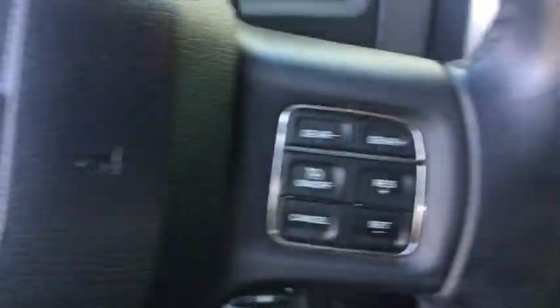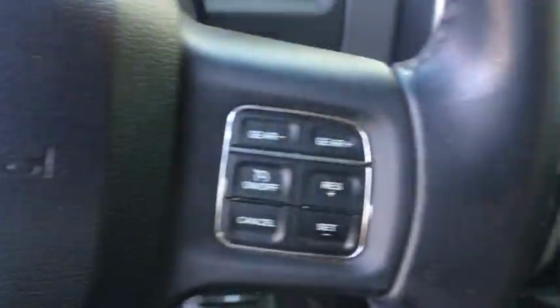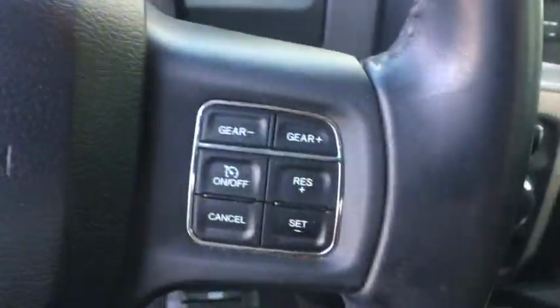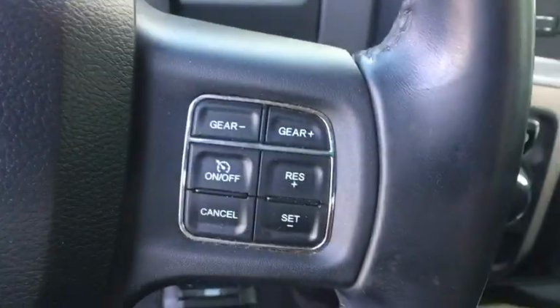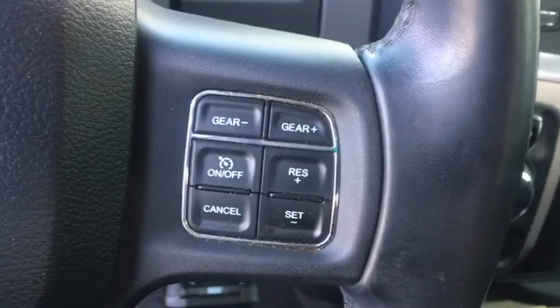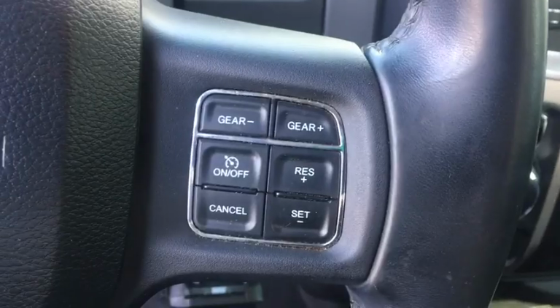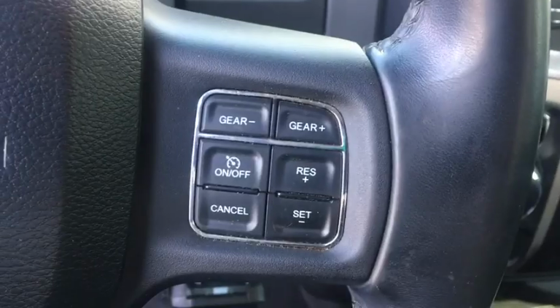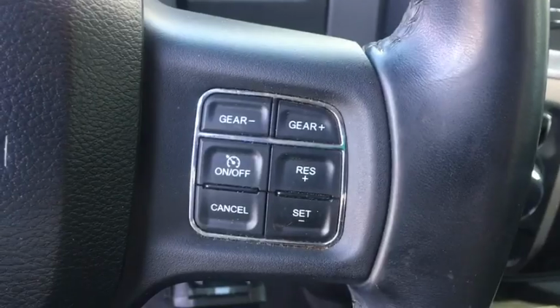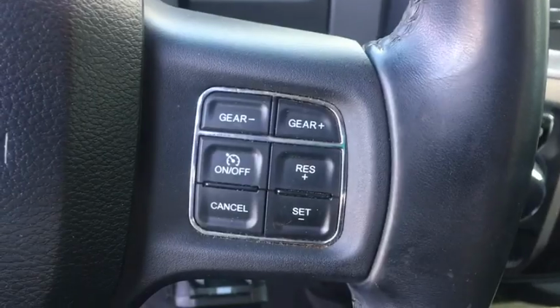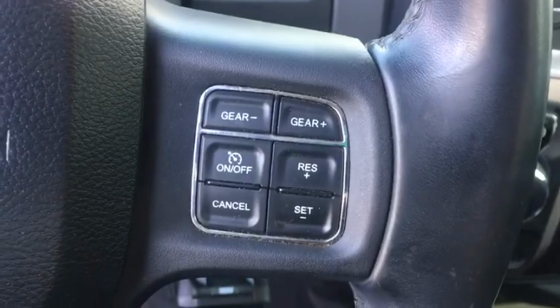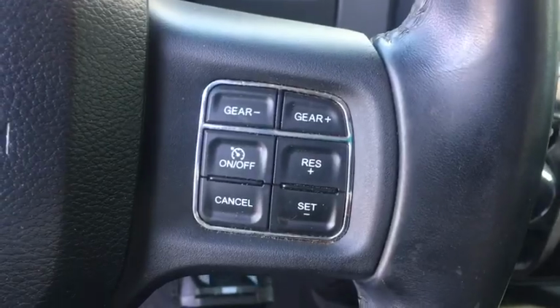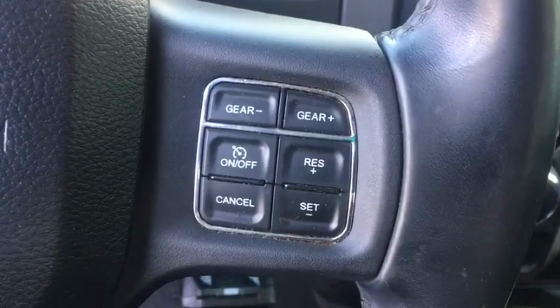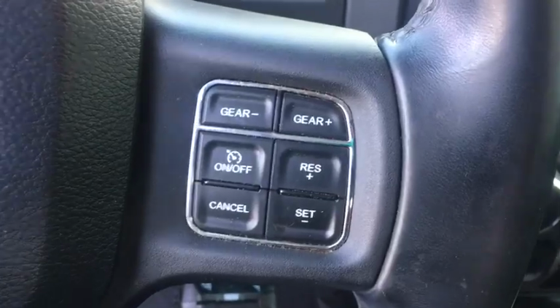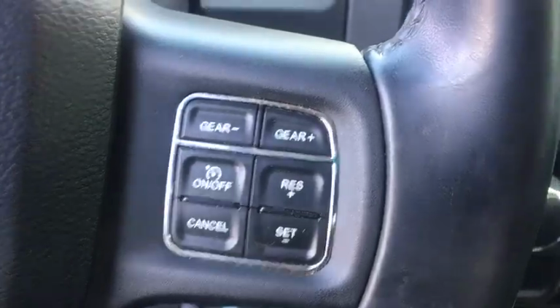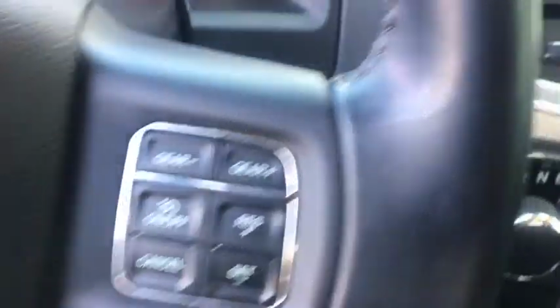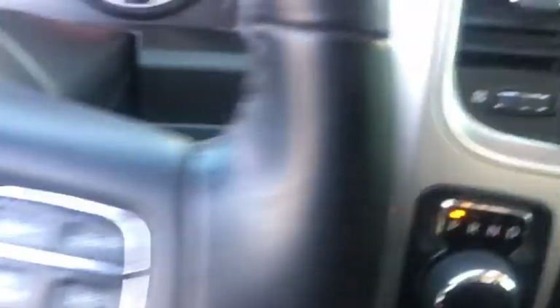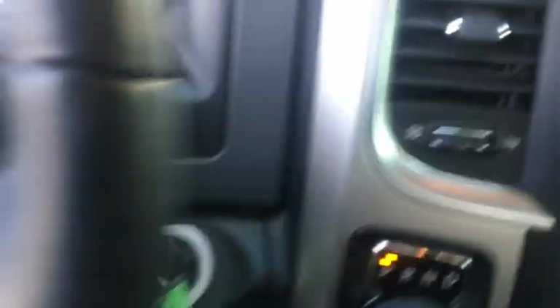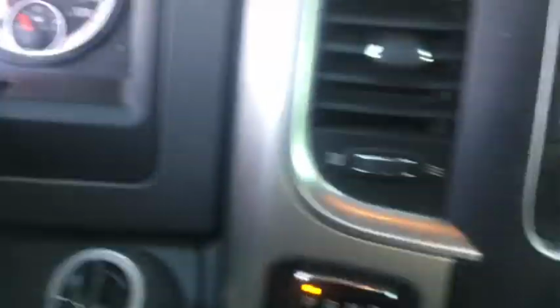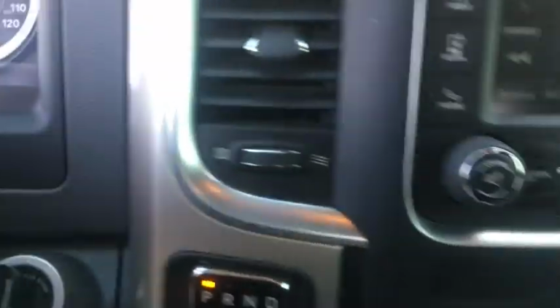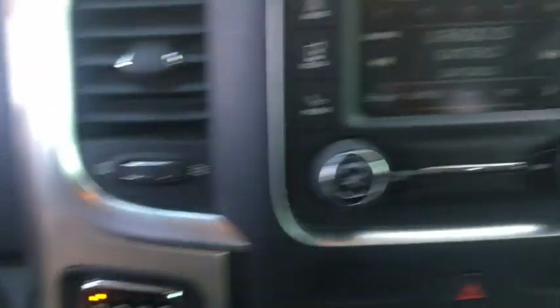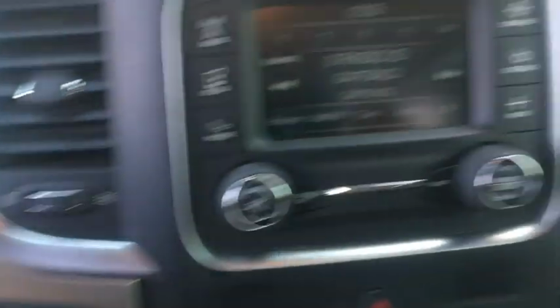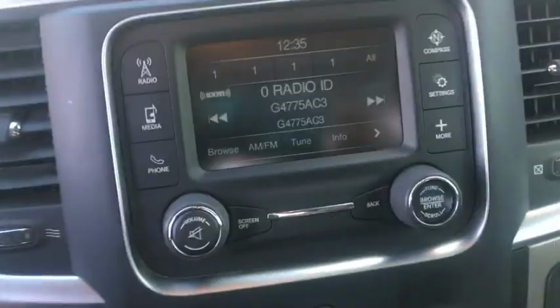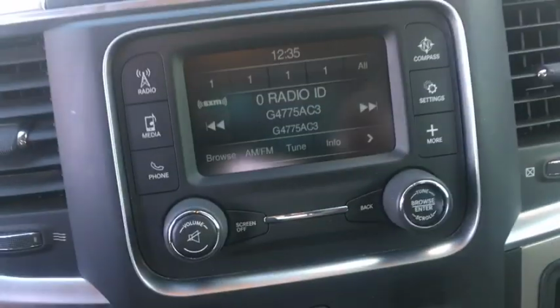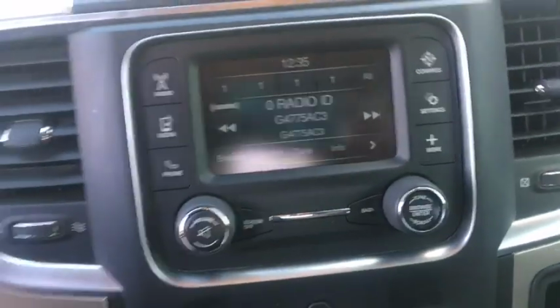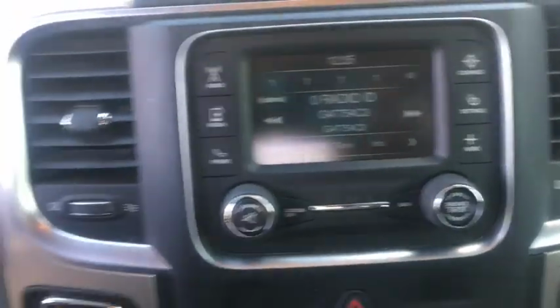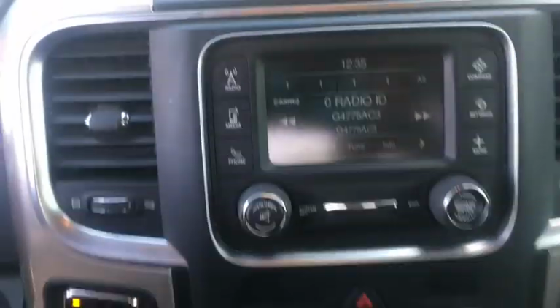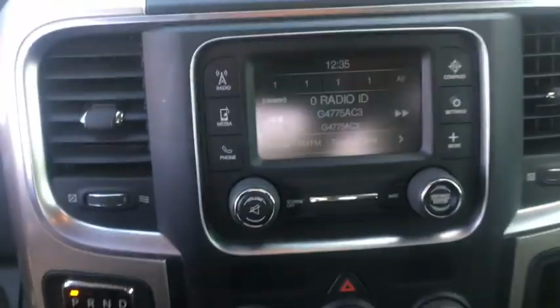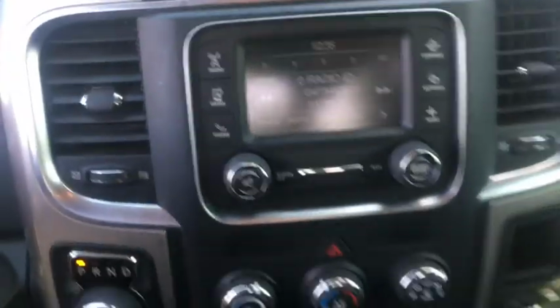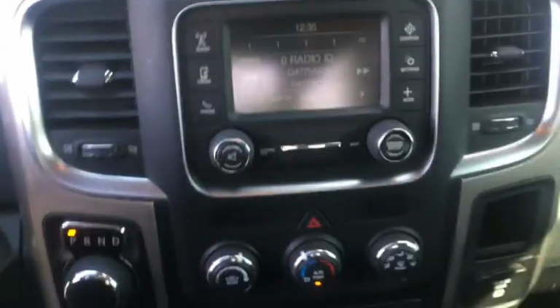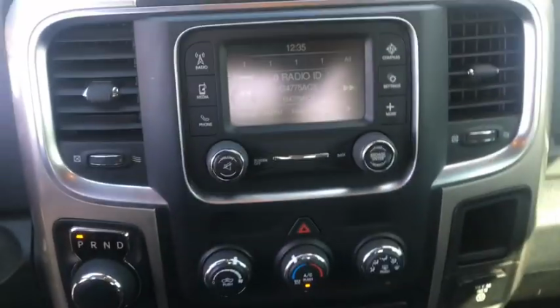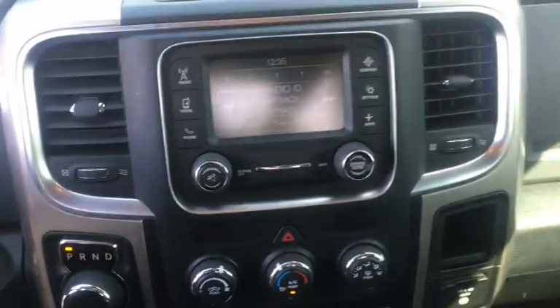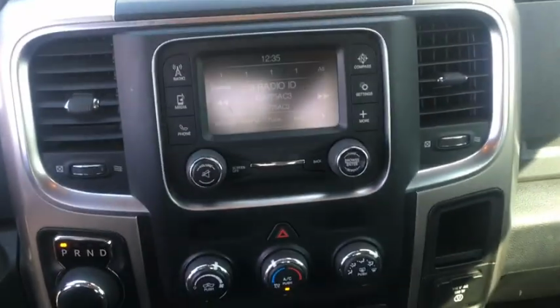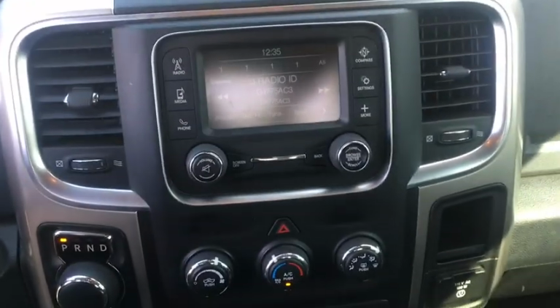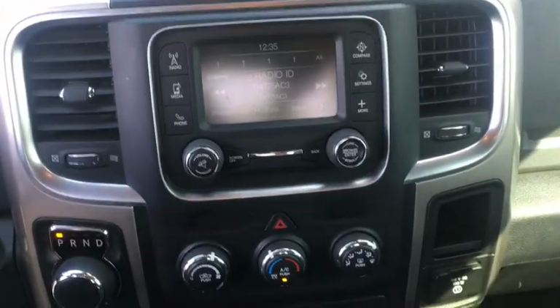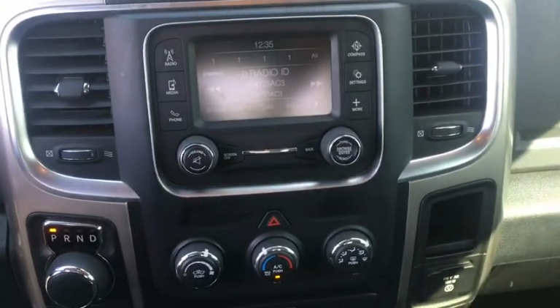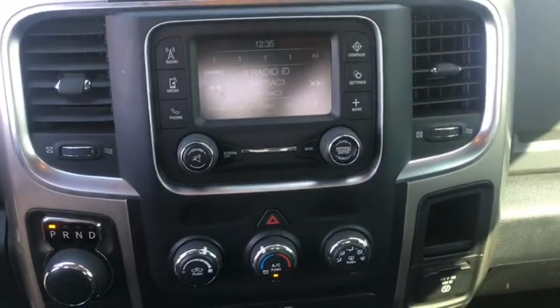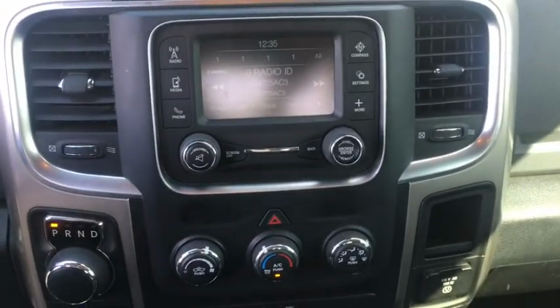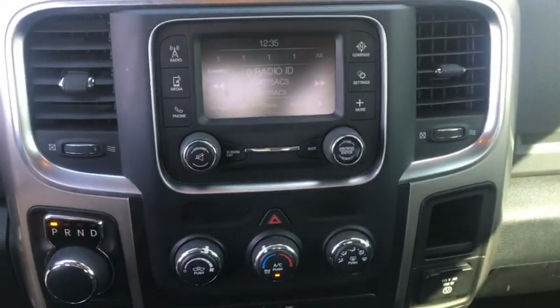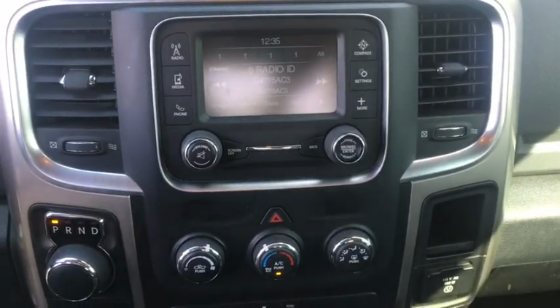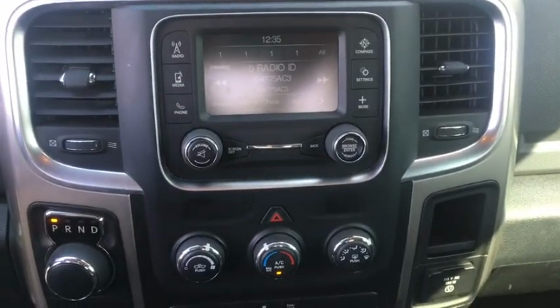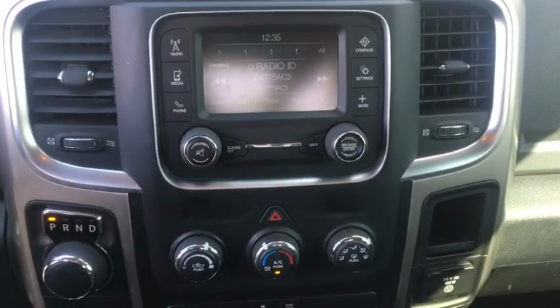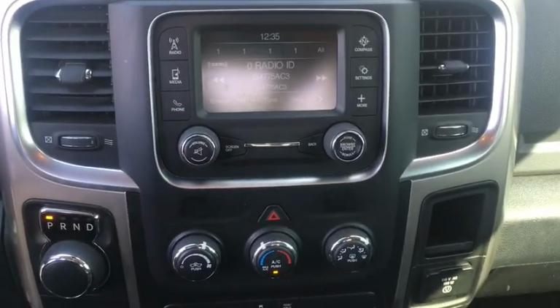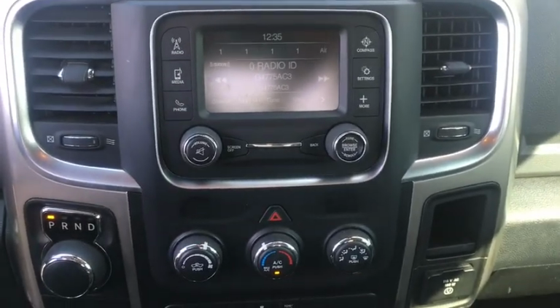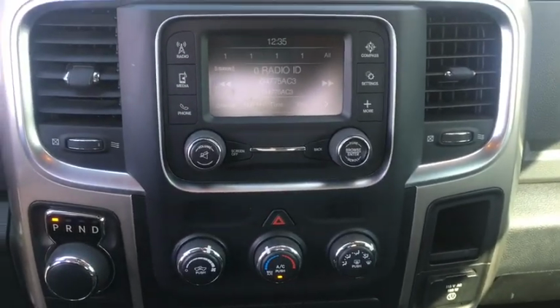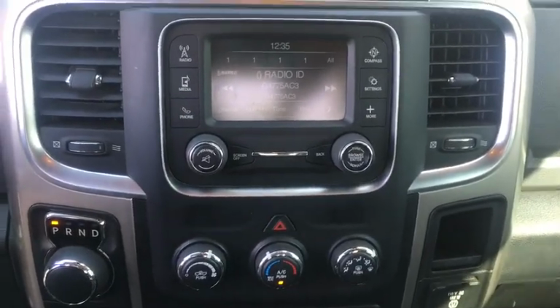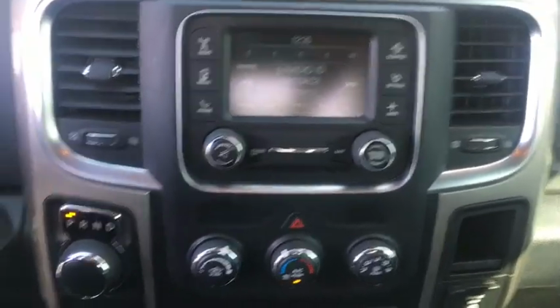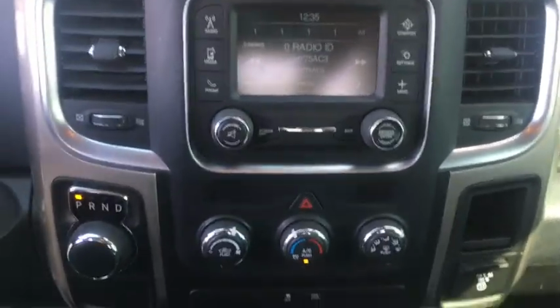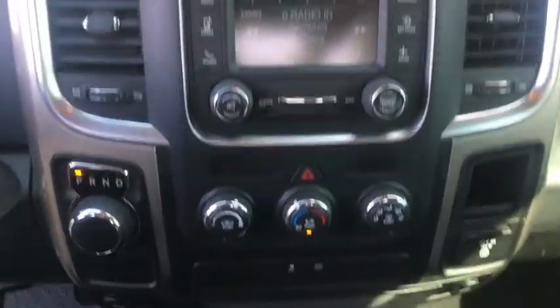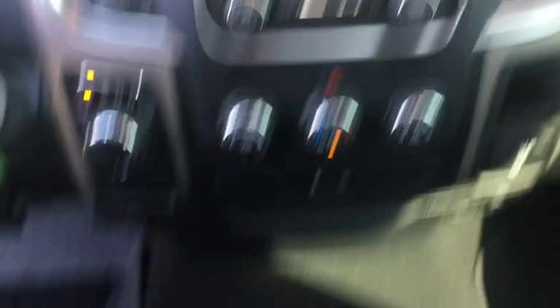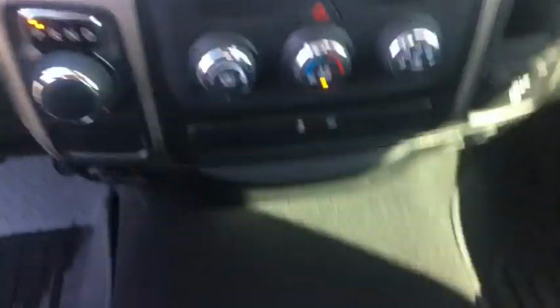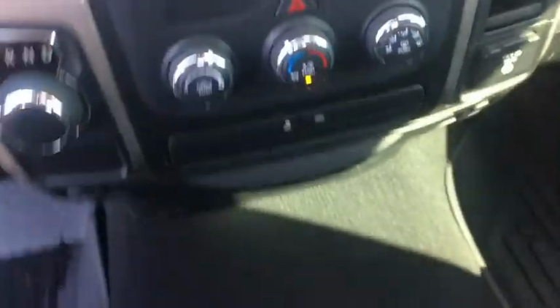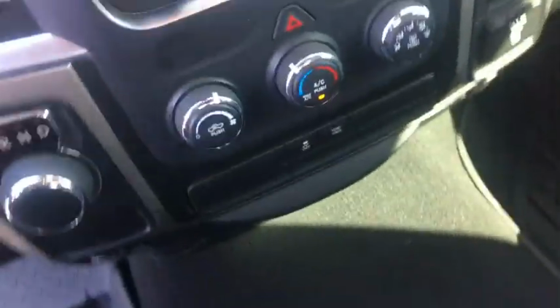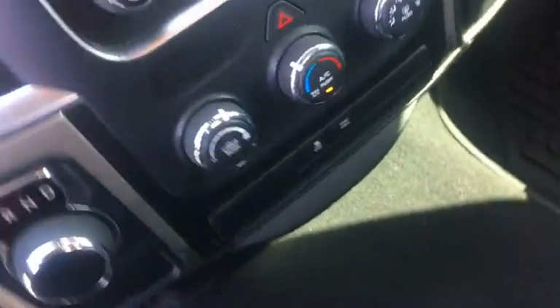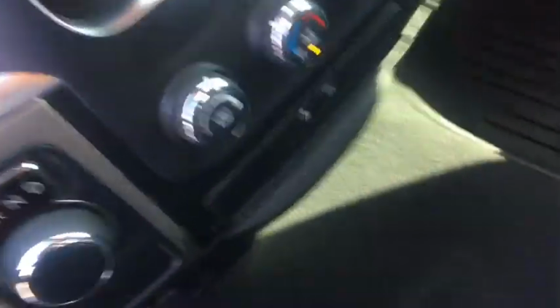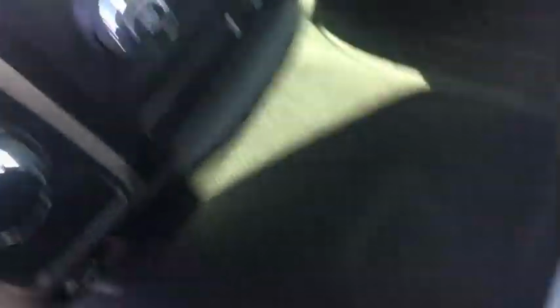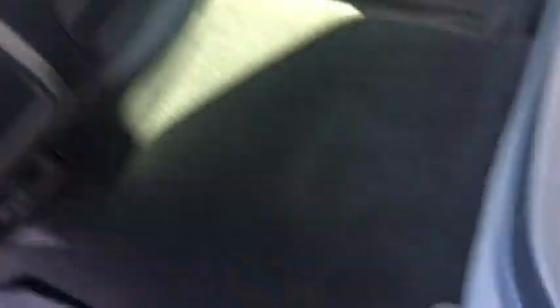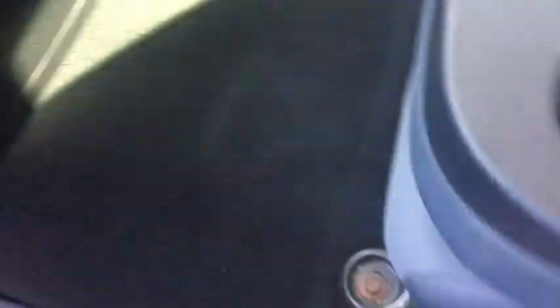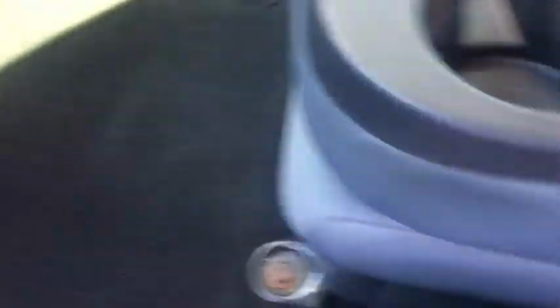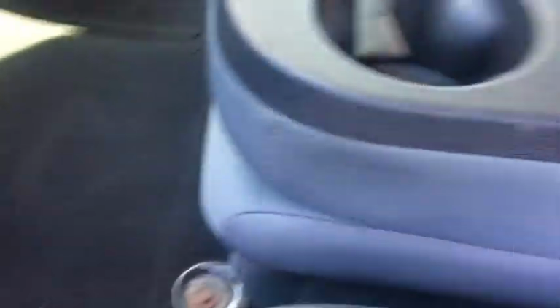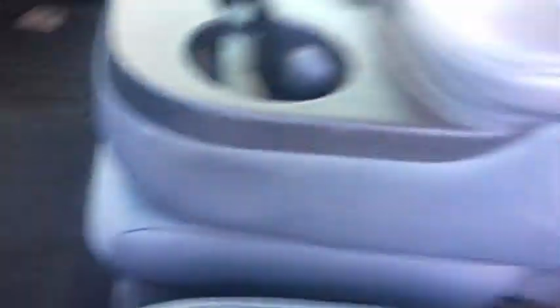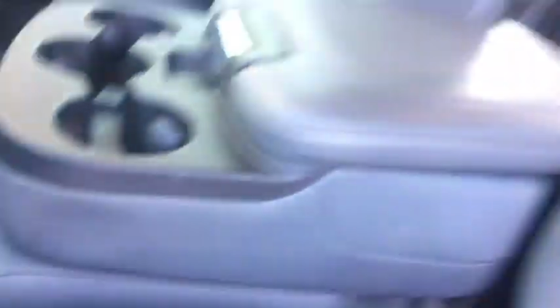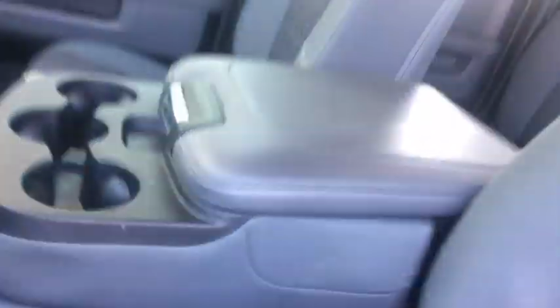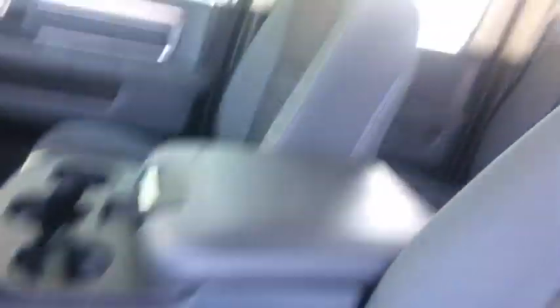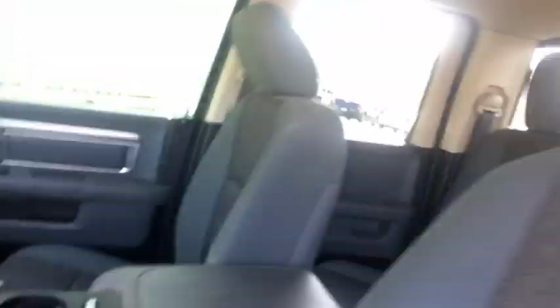Brake assist, remote keyless entry, panic alarm, overhead console, tachometer, front reading lamps, tilt steering wheel.